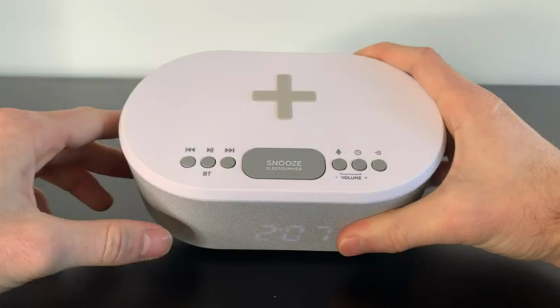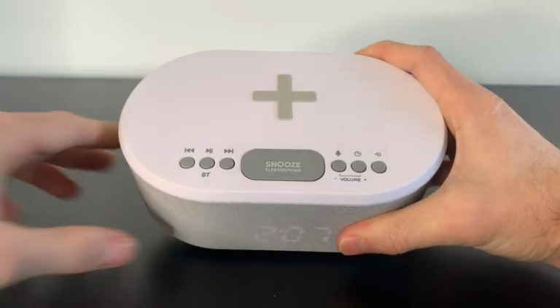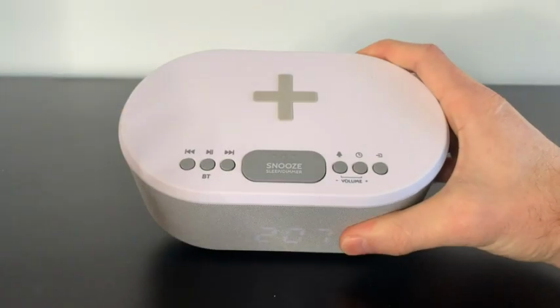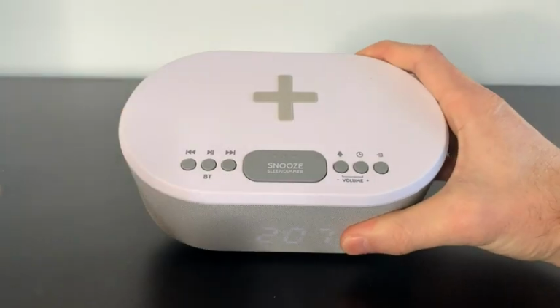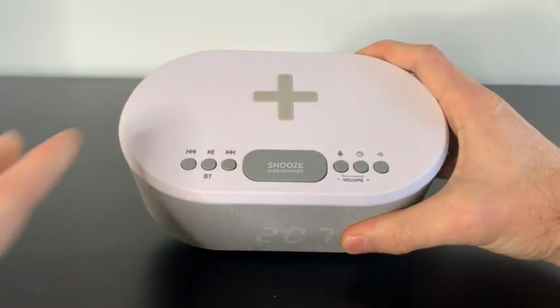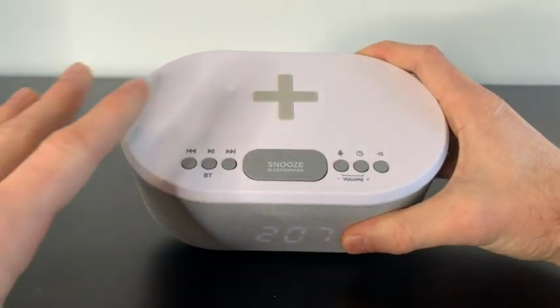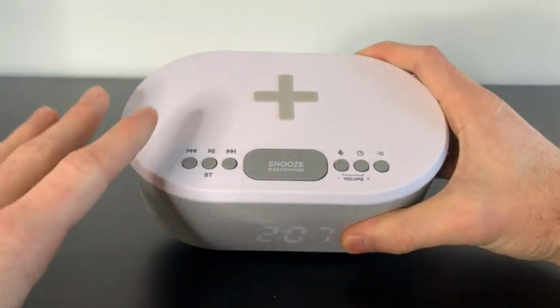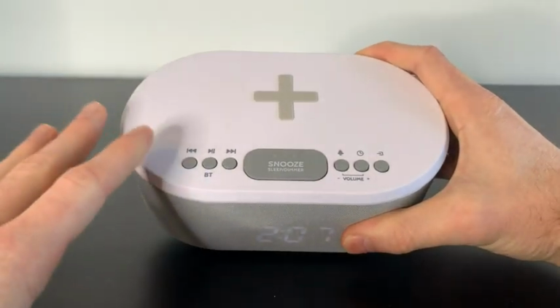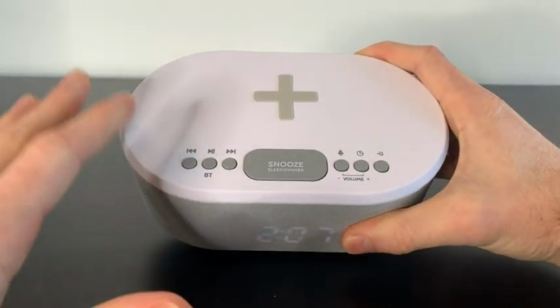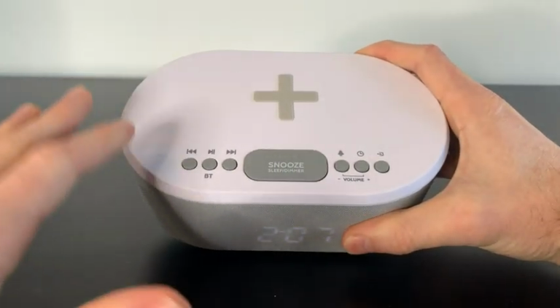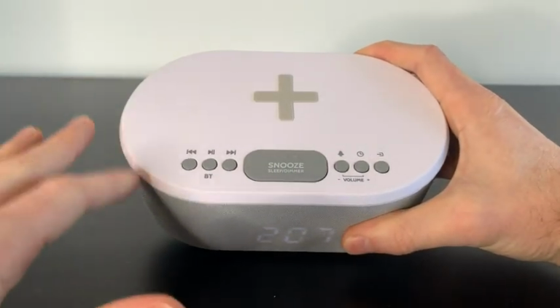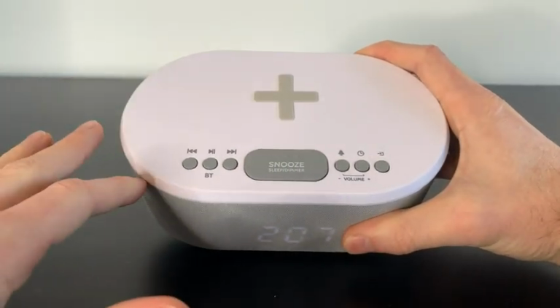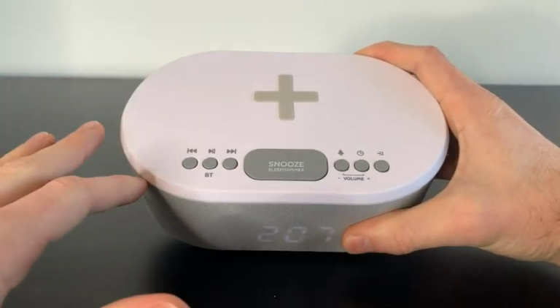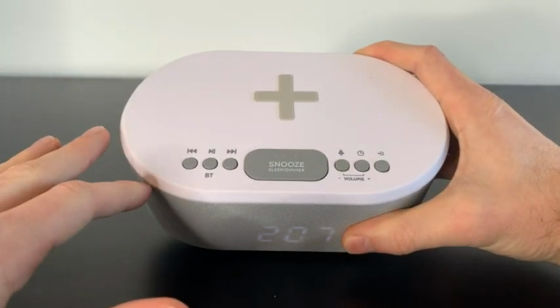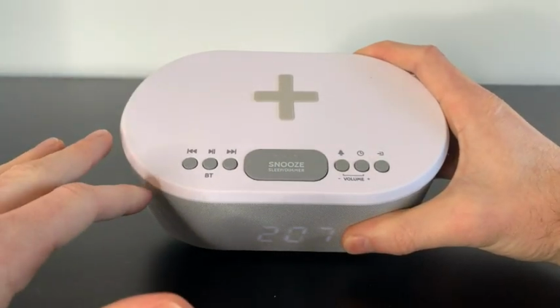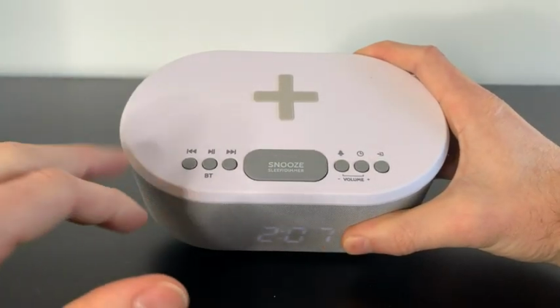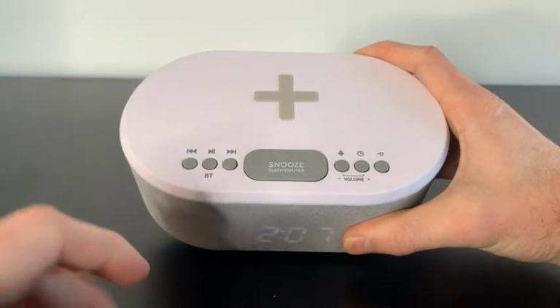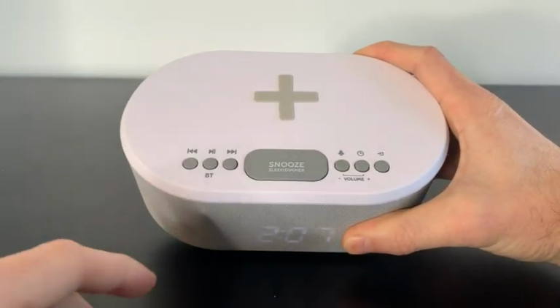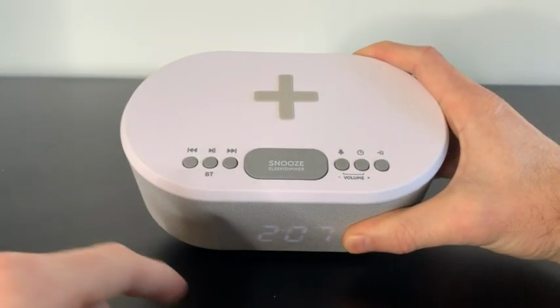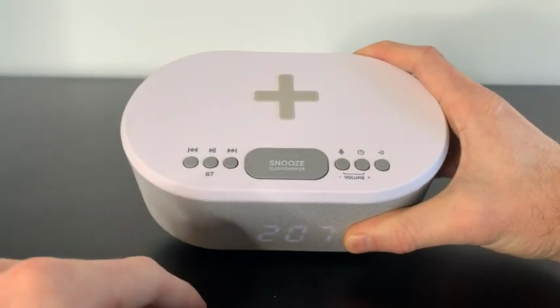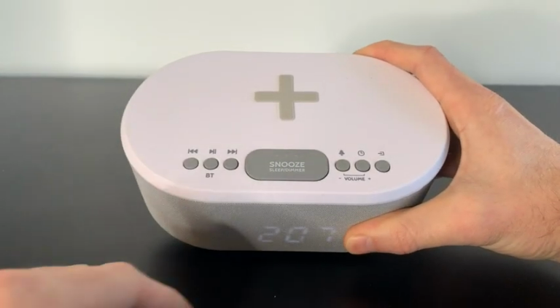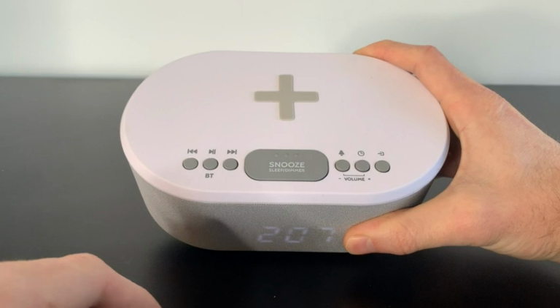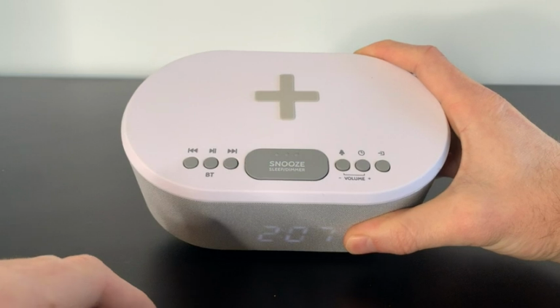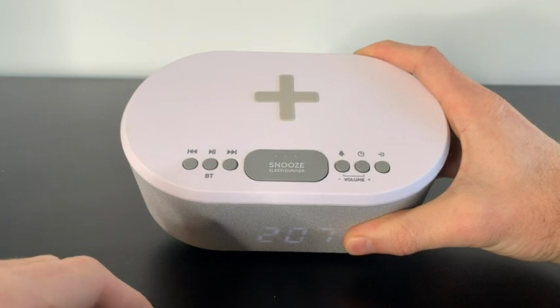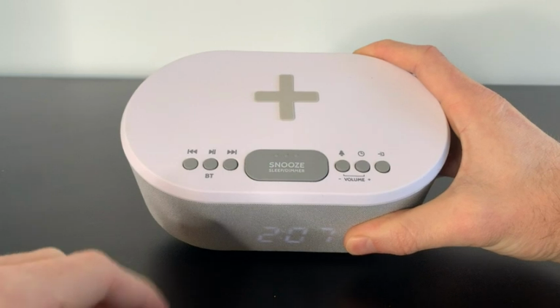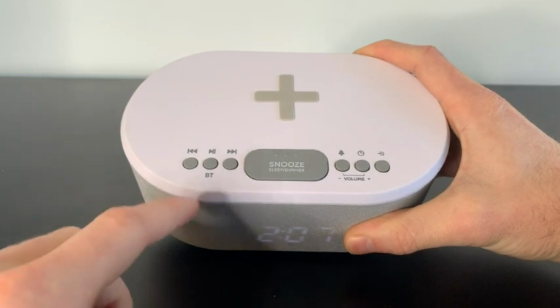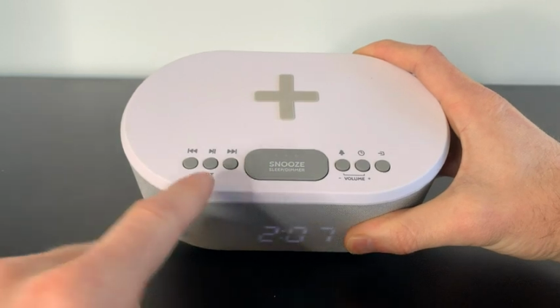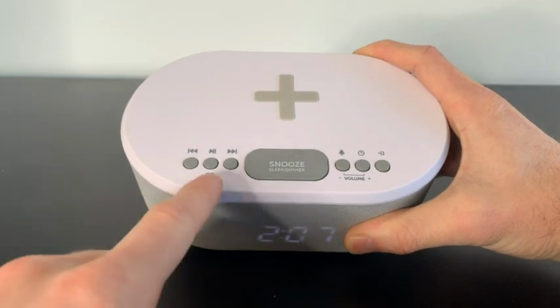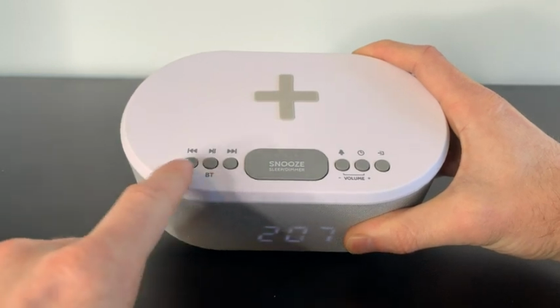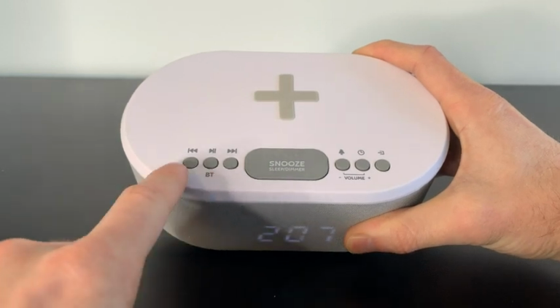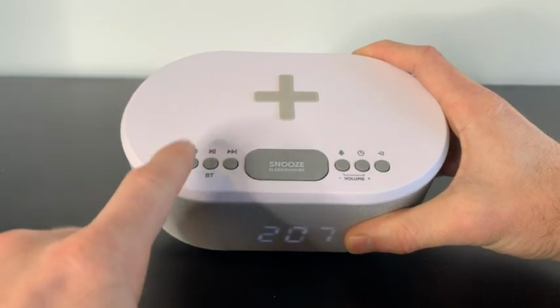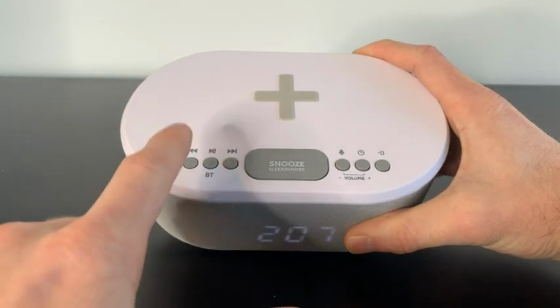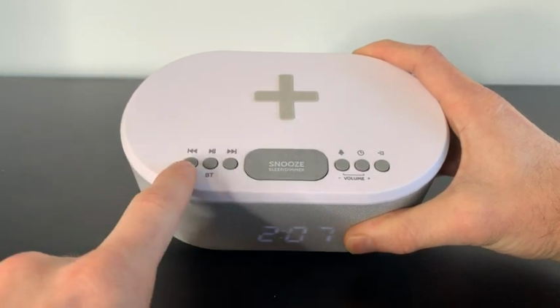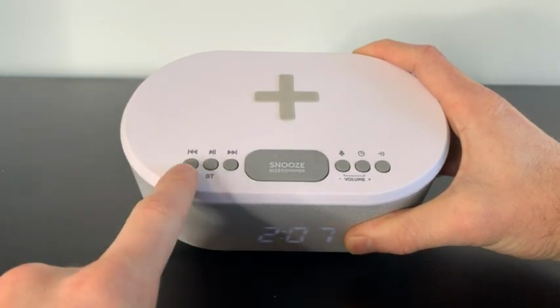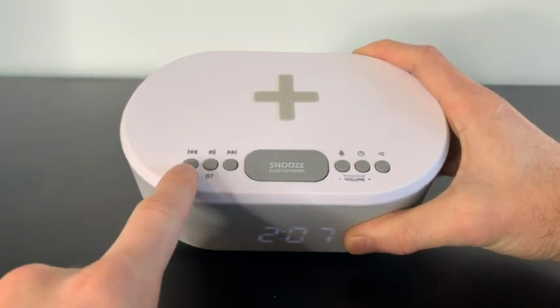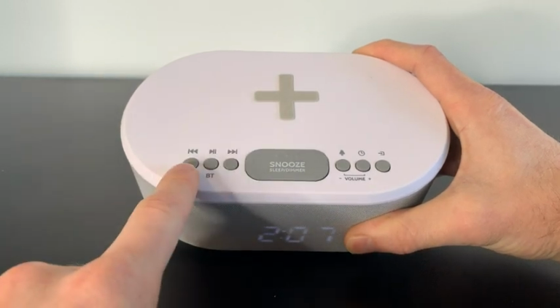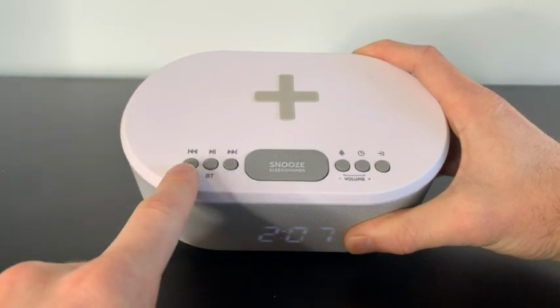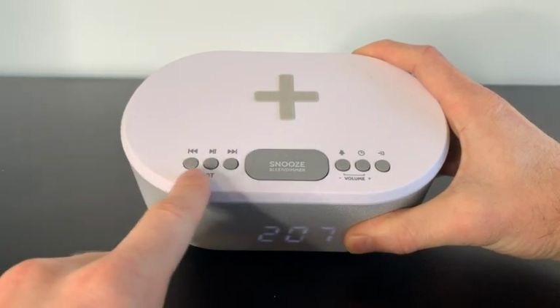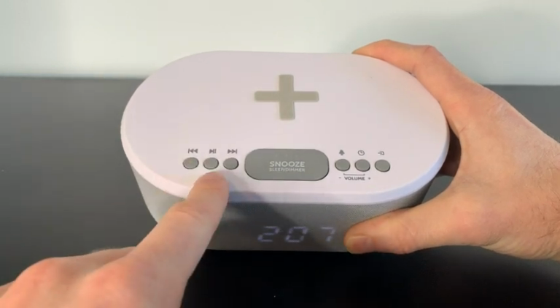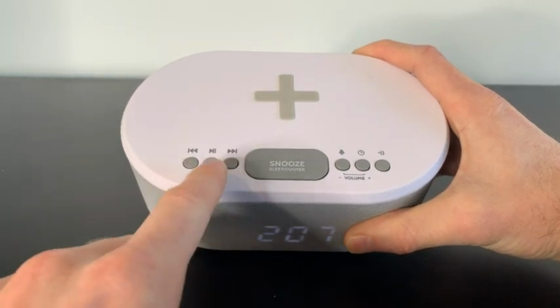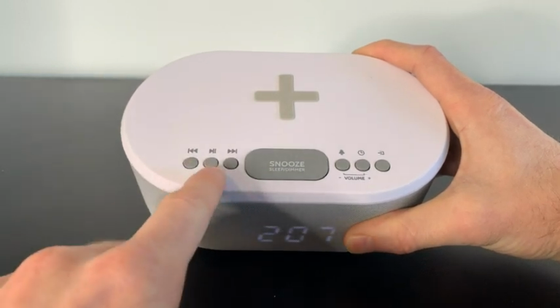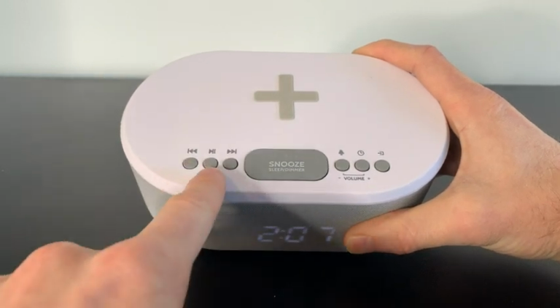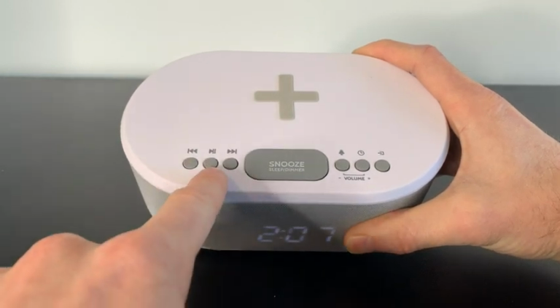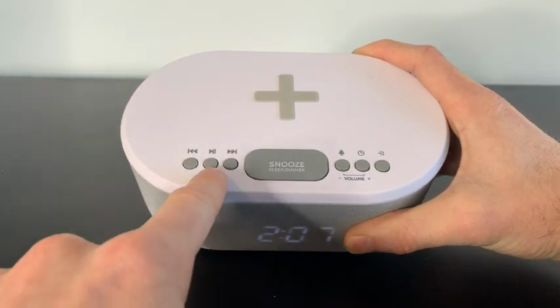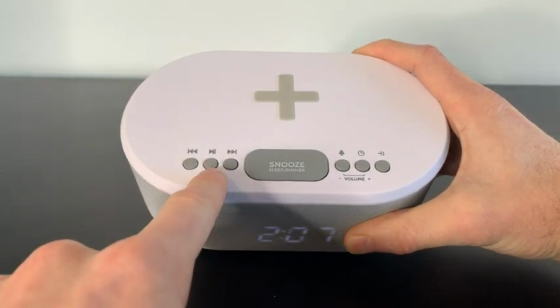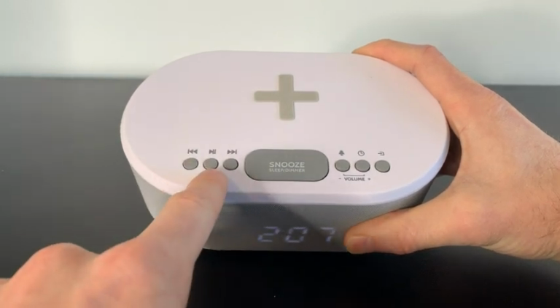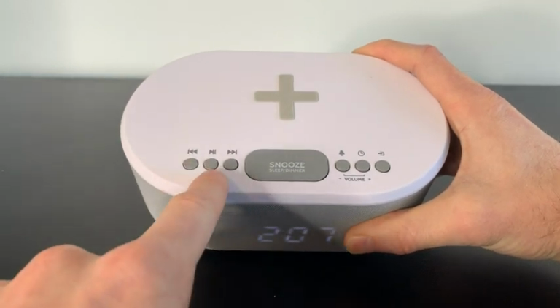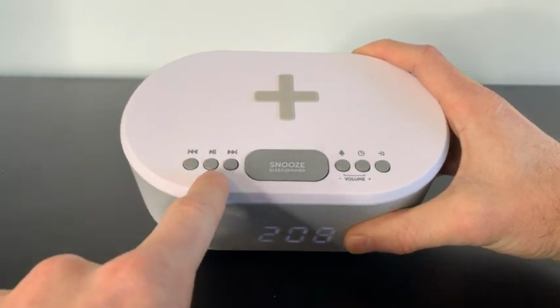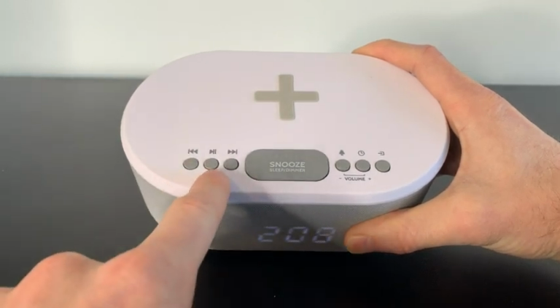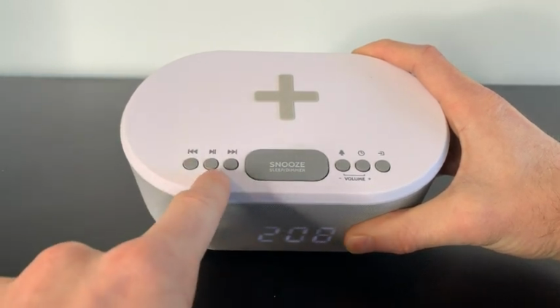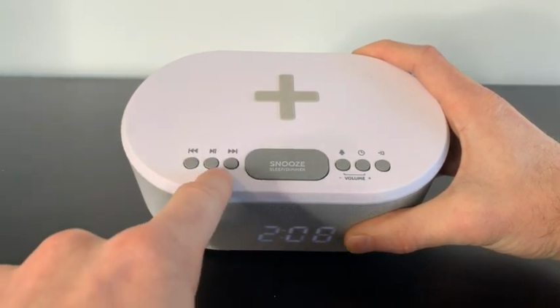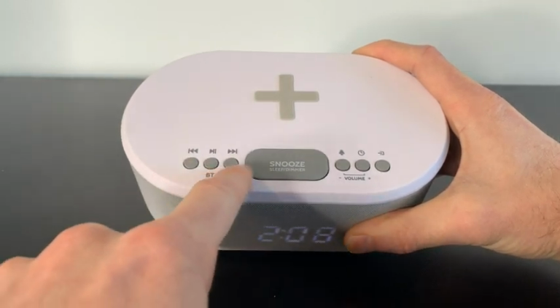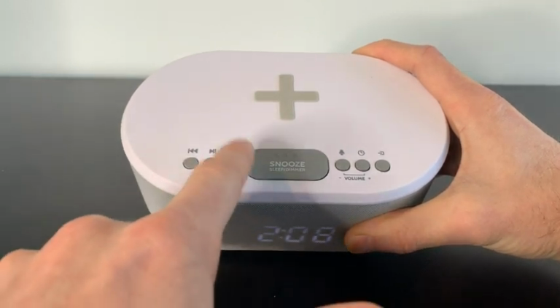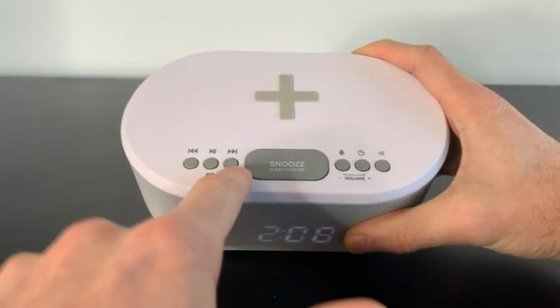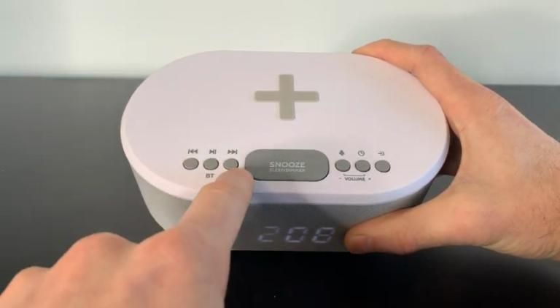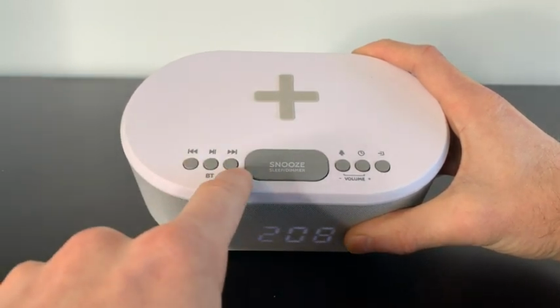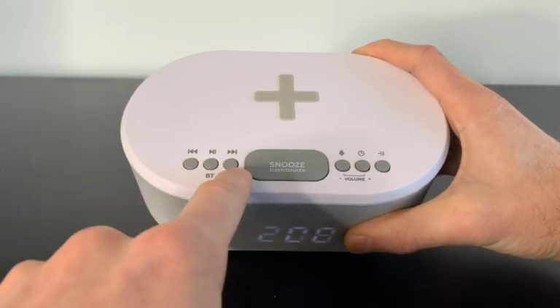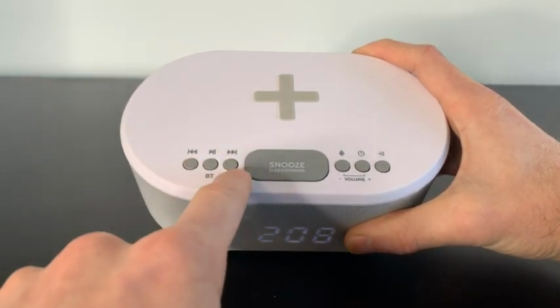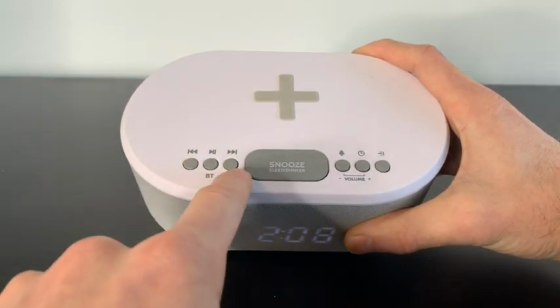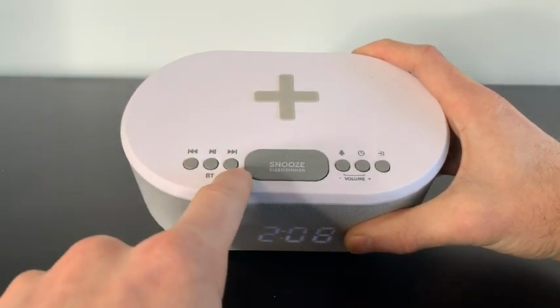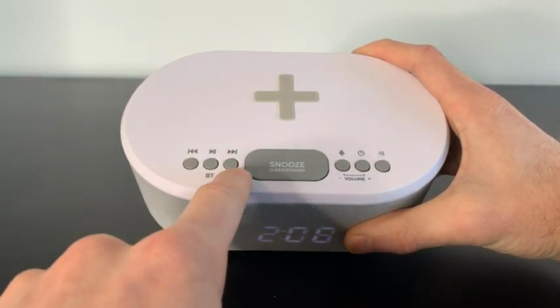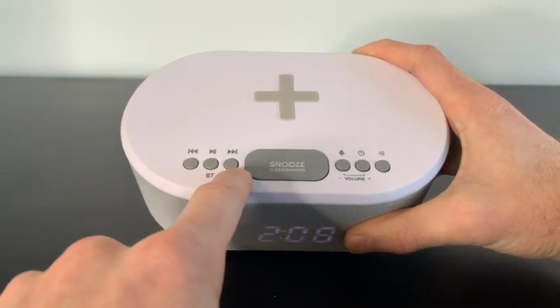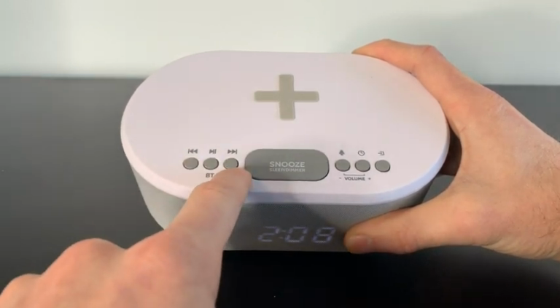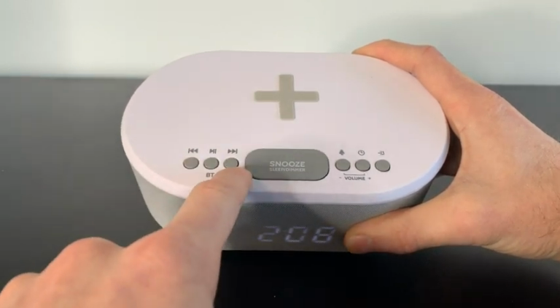Taking a look at some of the buttons: when you're playing music, this is how you go back, this is how you pause and play, and this is how you move forward.